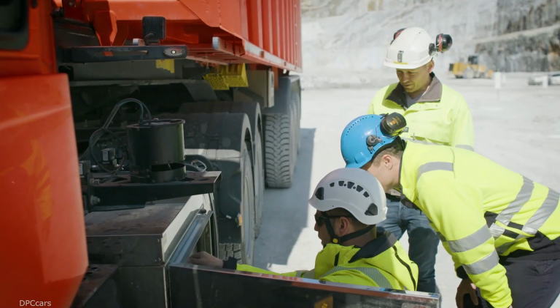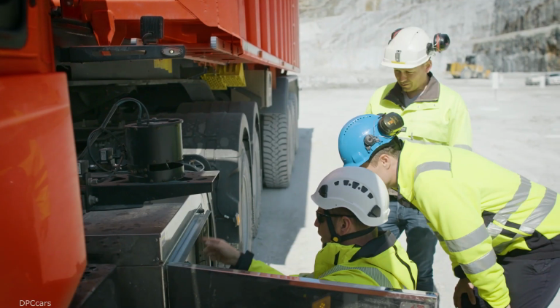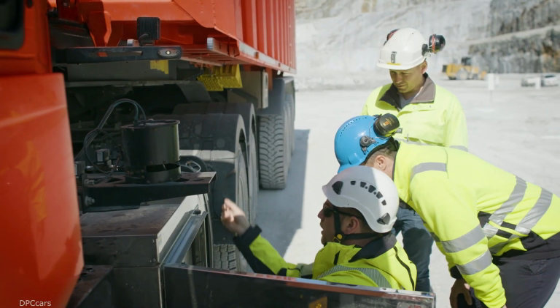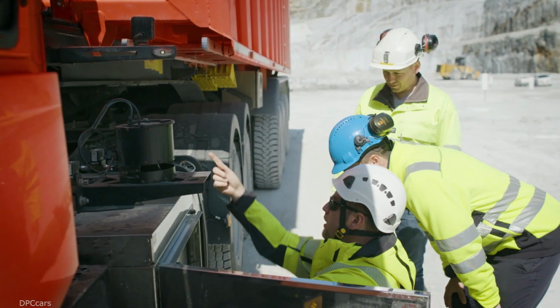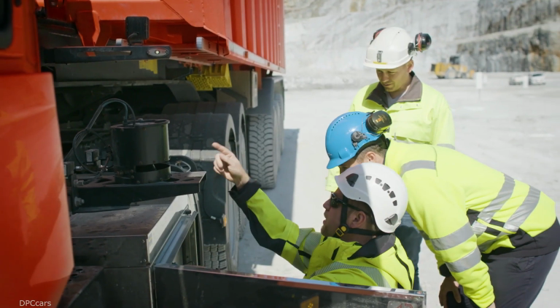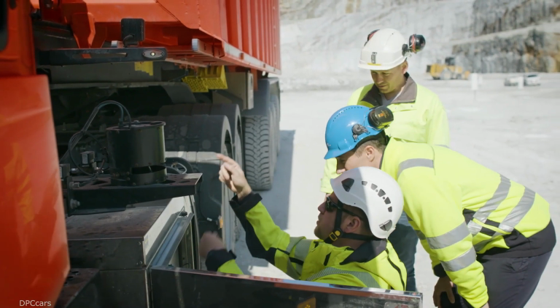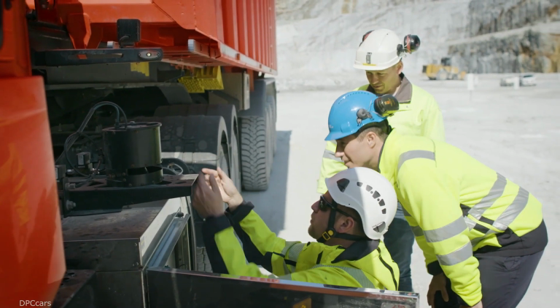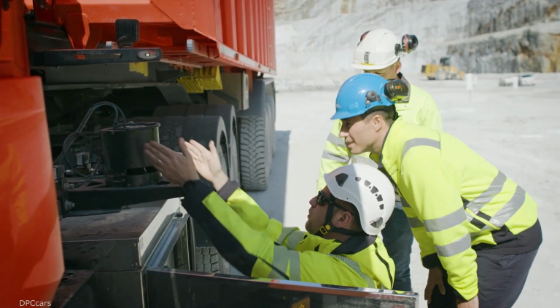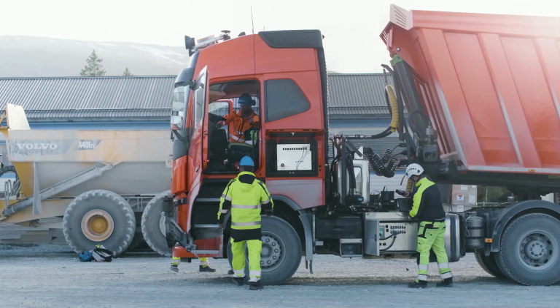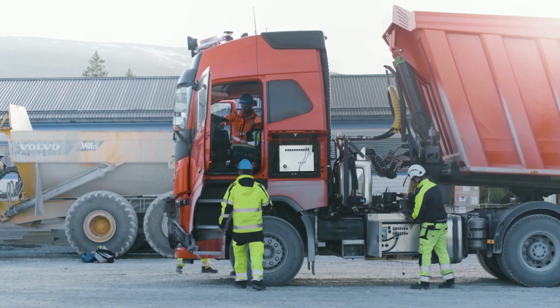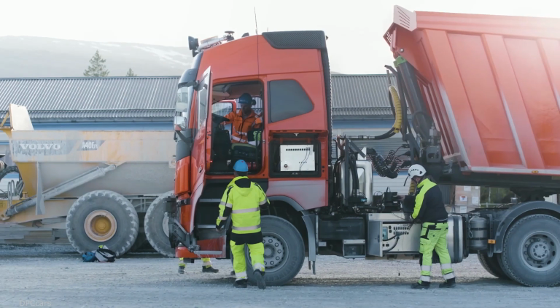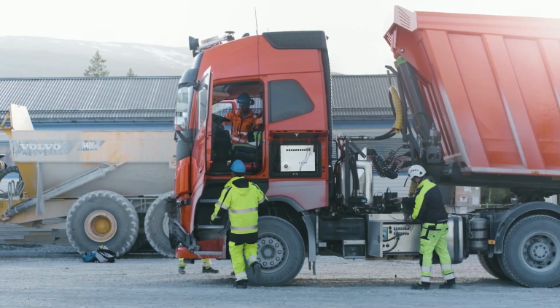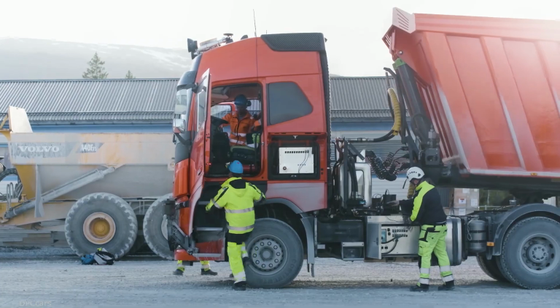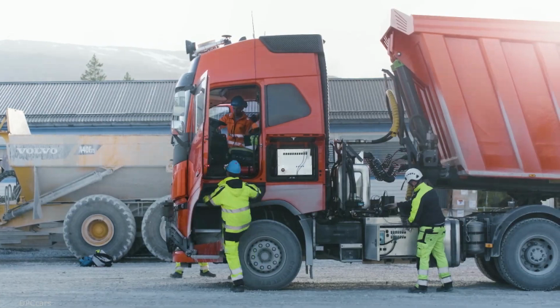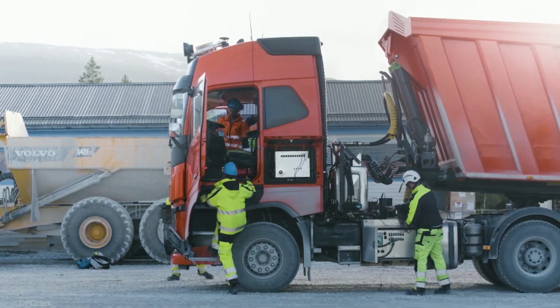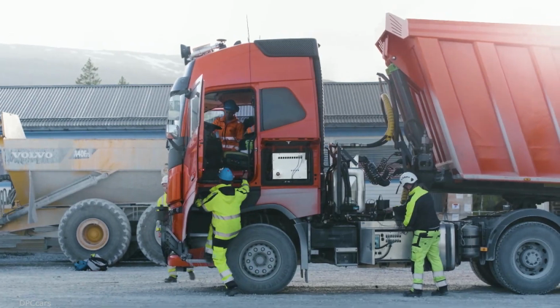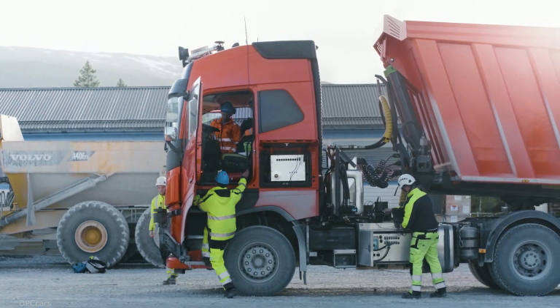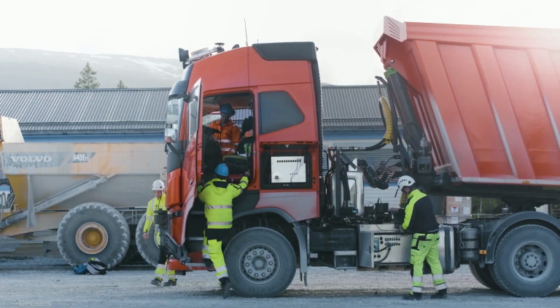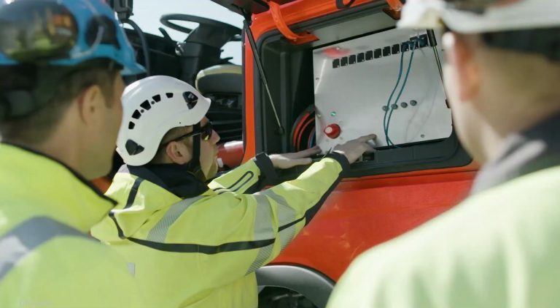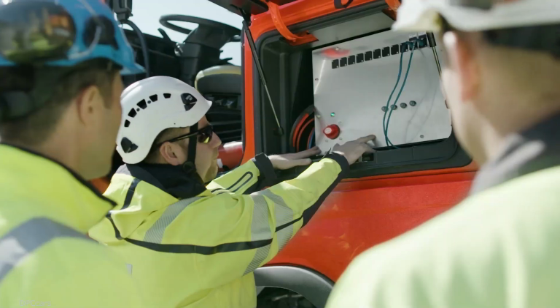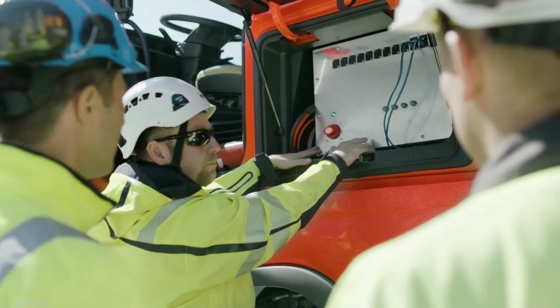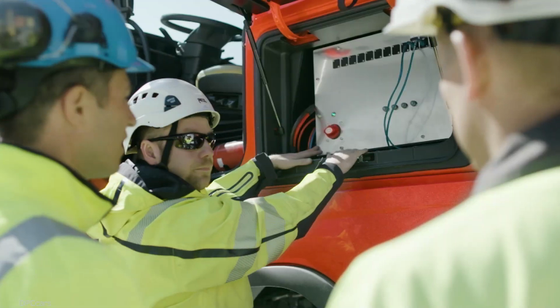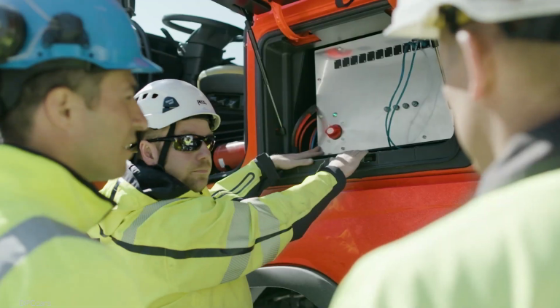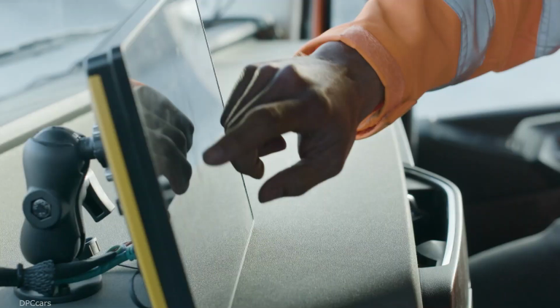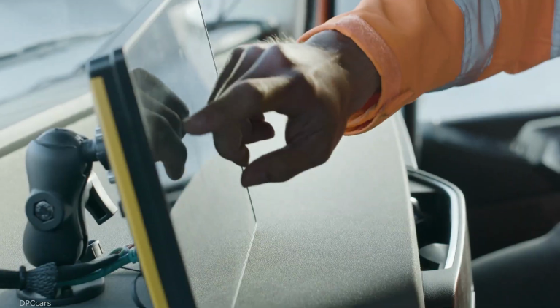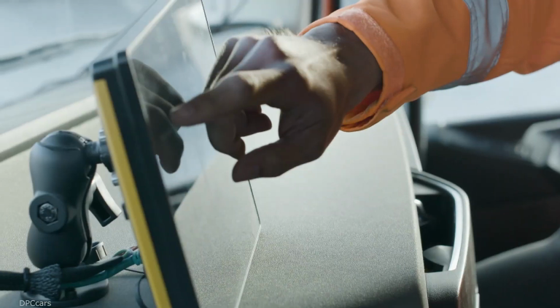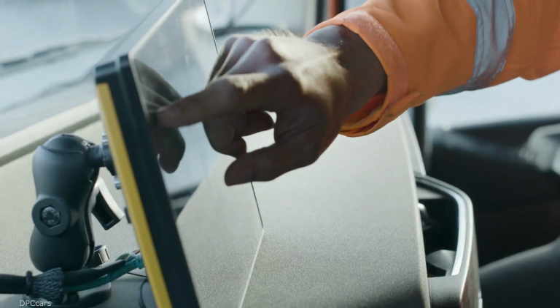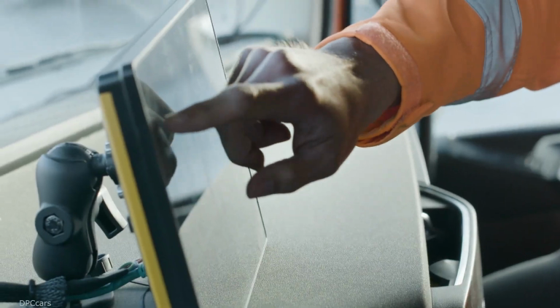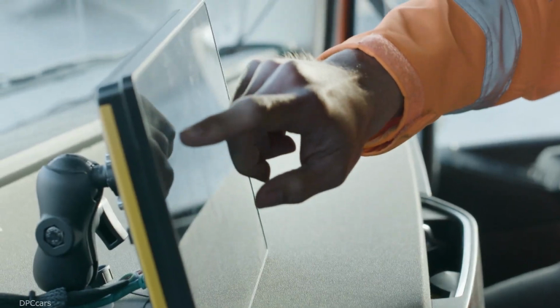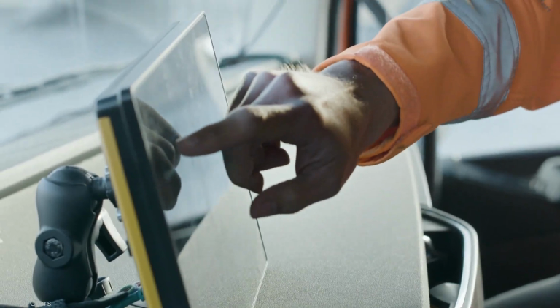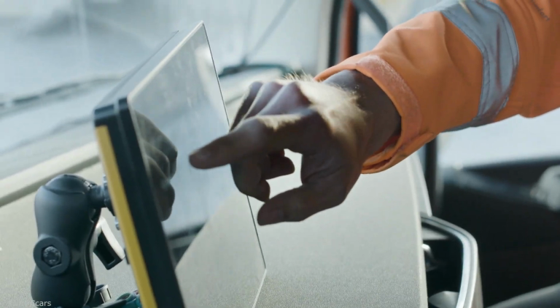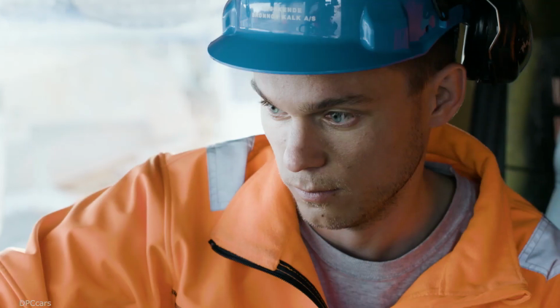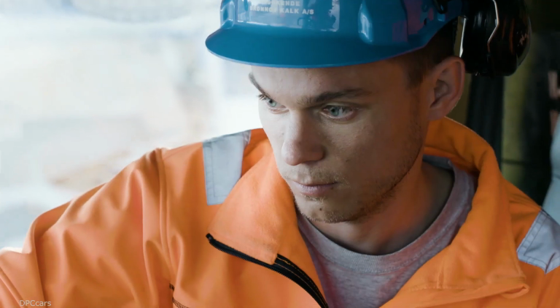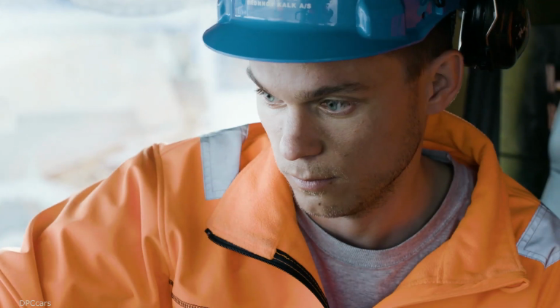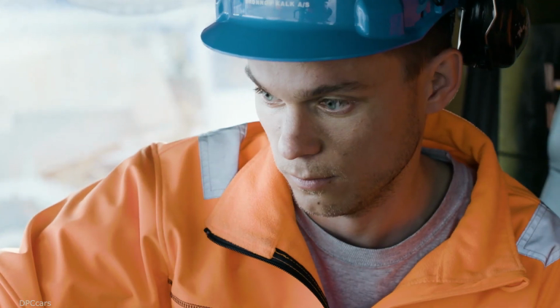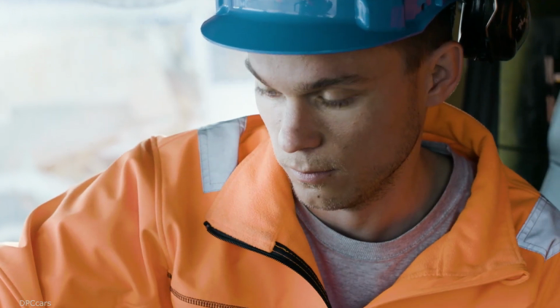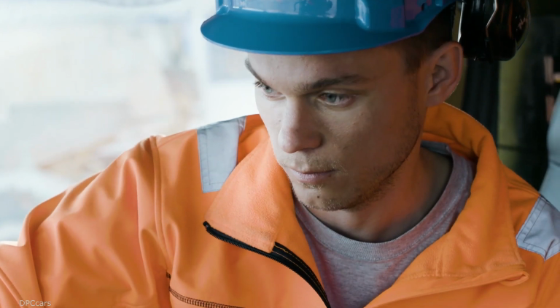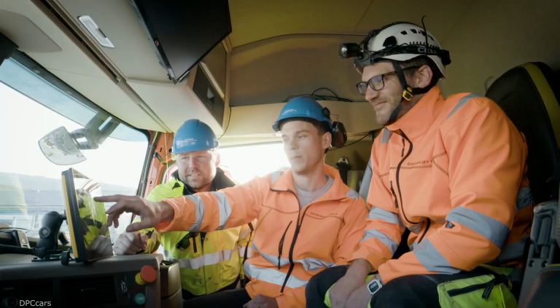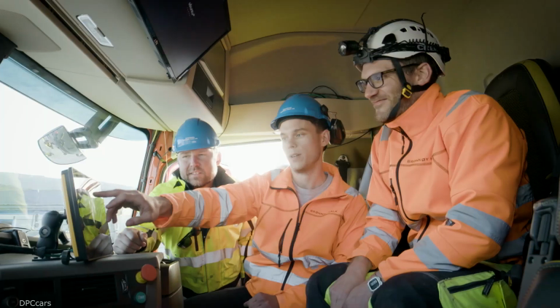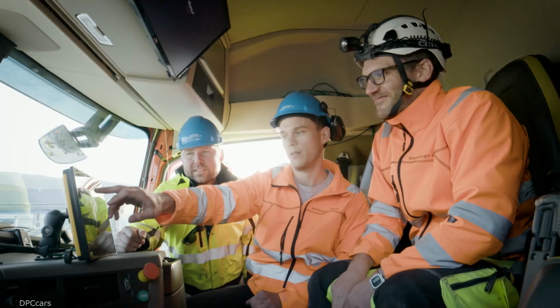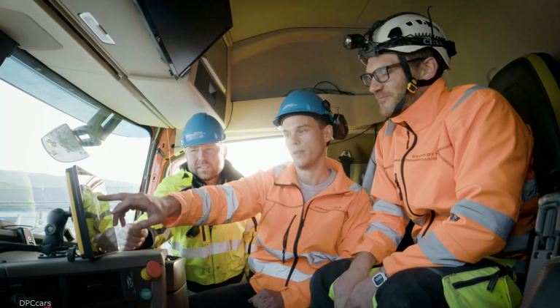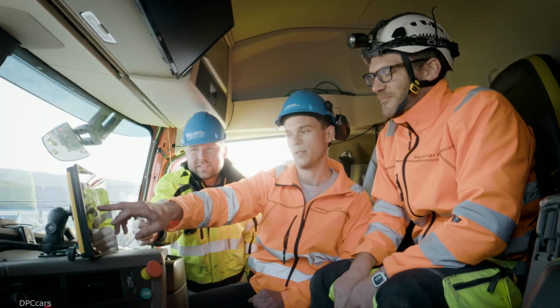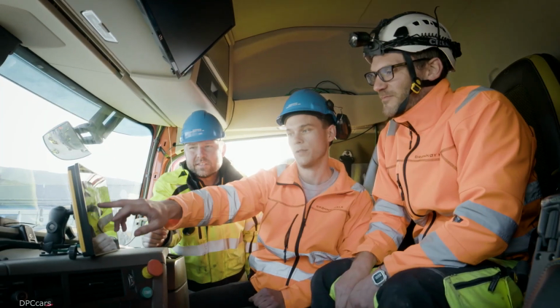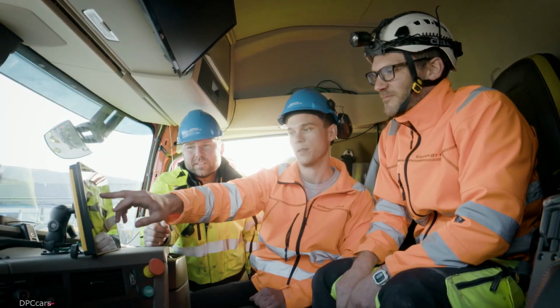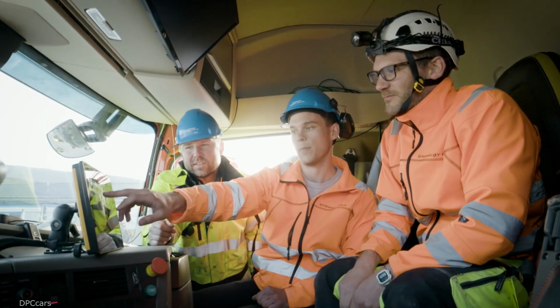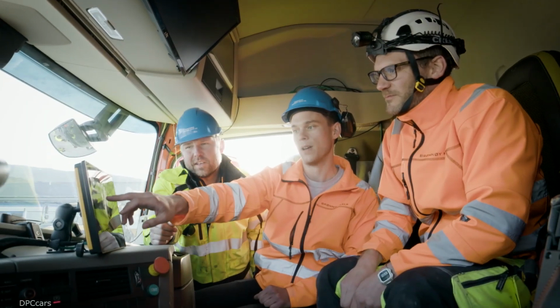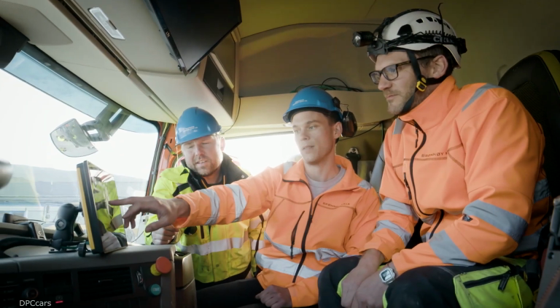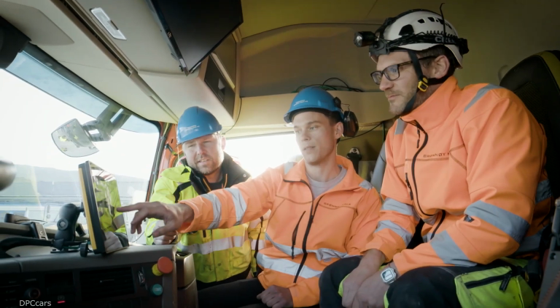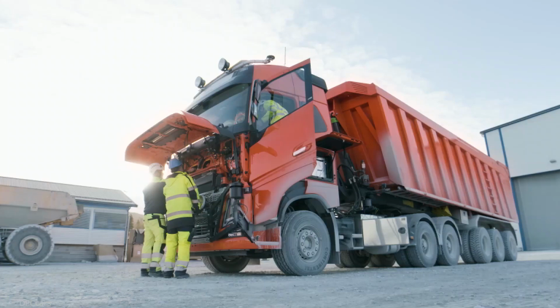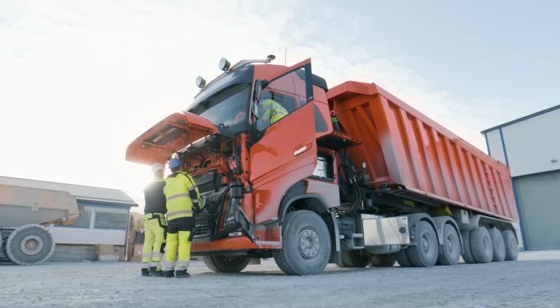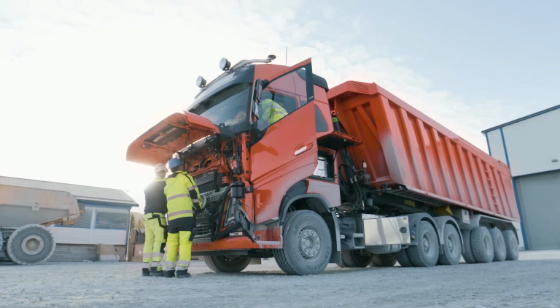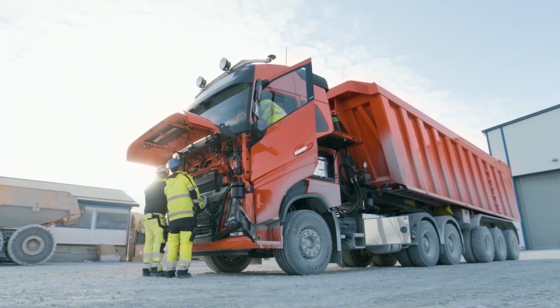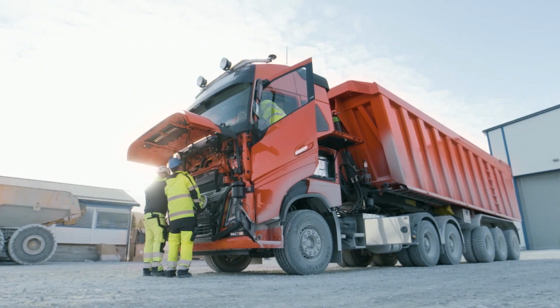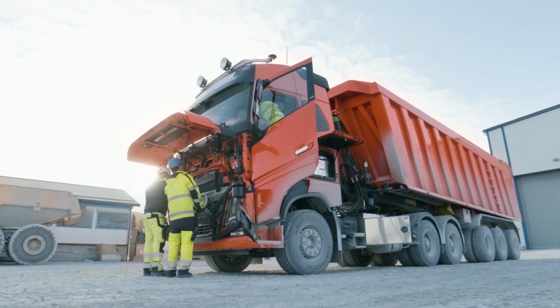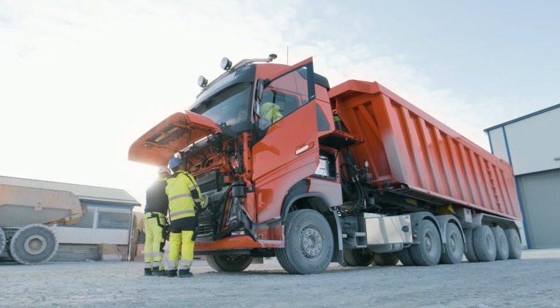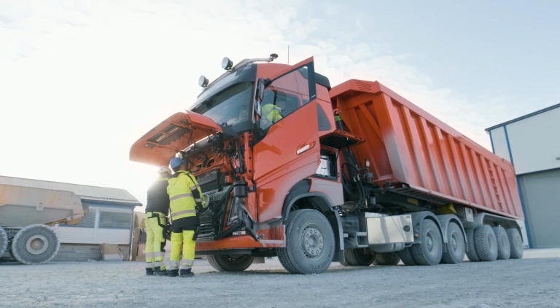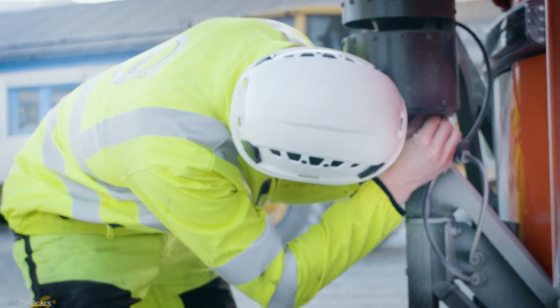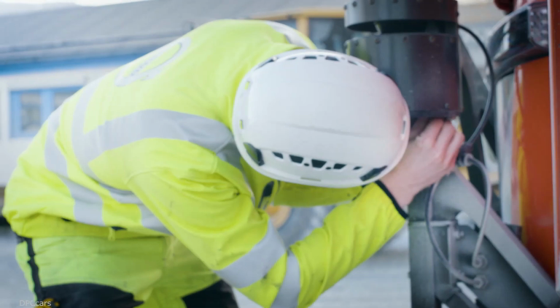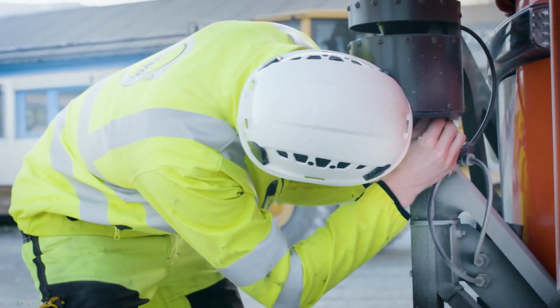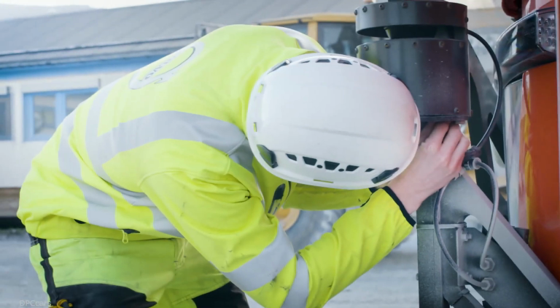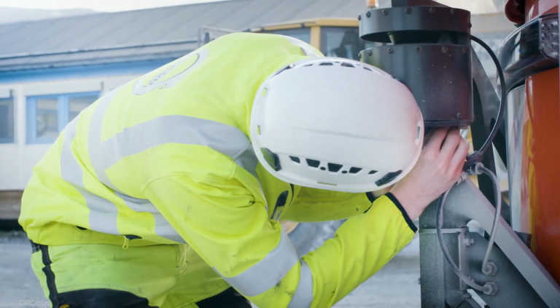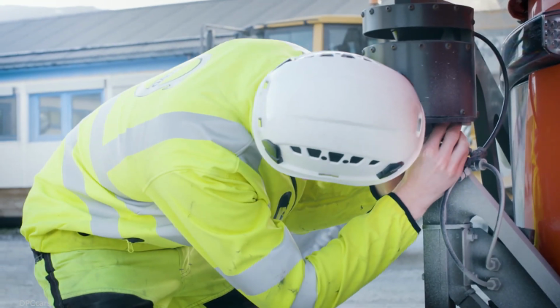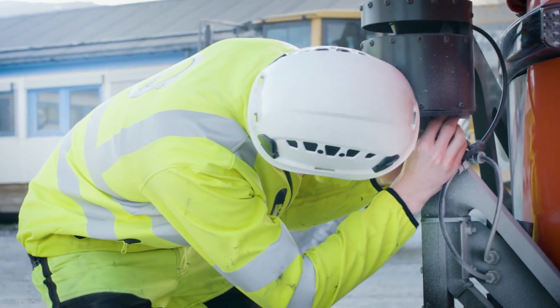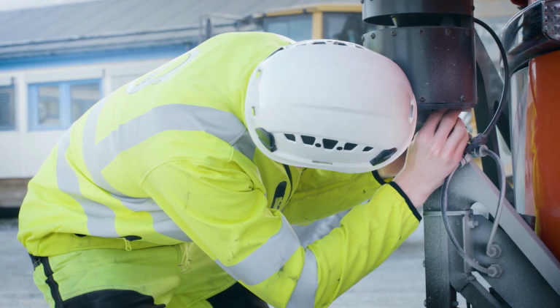Today we are doing the first technical tests with the safety driver in the seats. But in real operation, the trucks are totally autonomous.